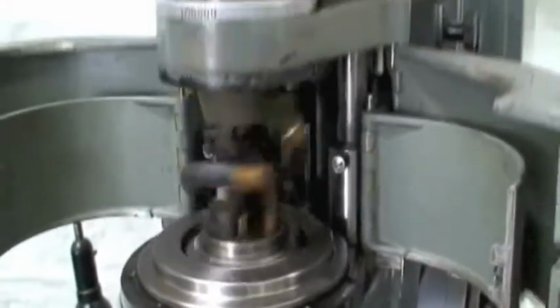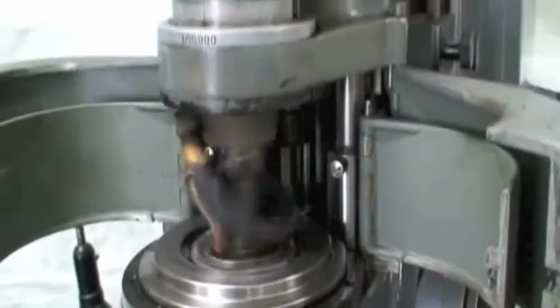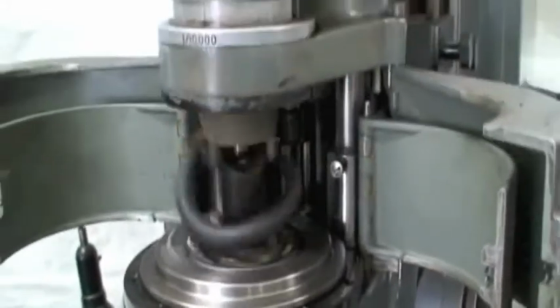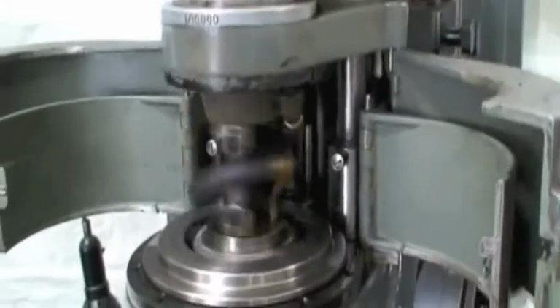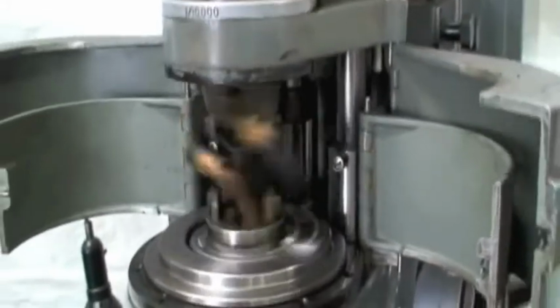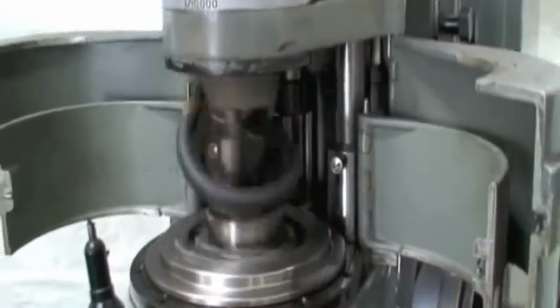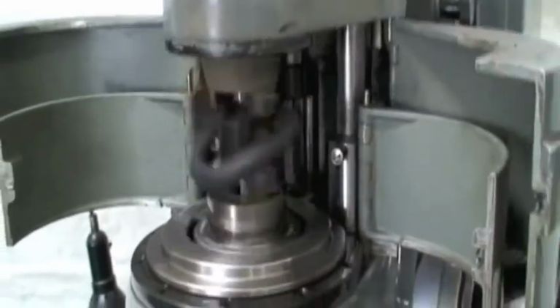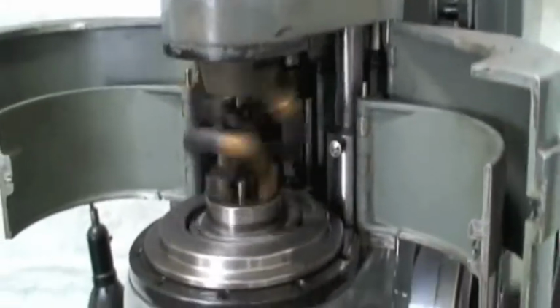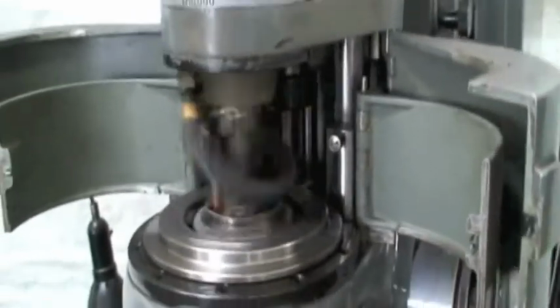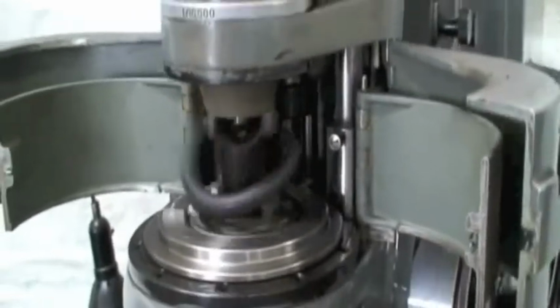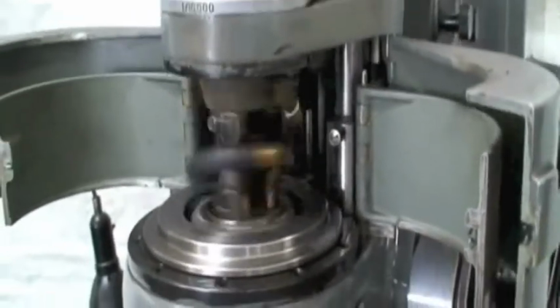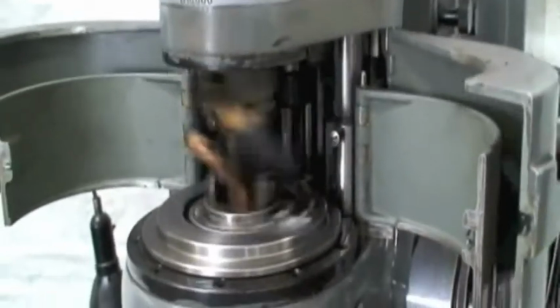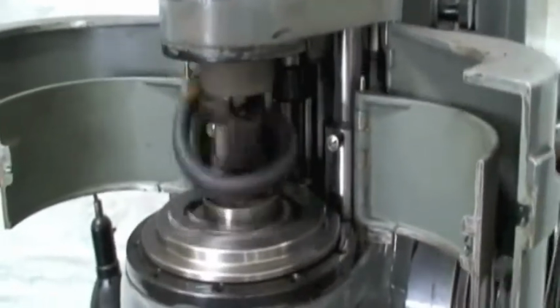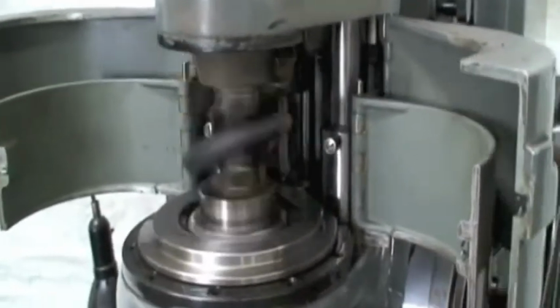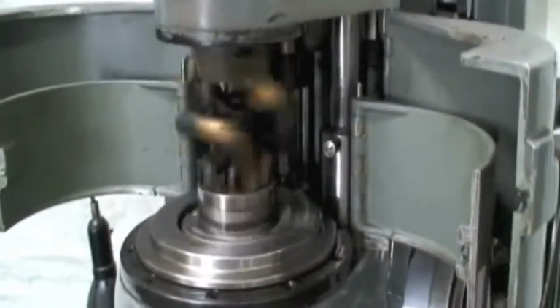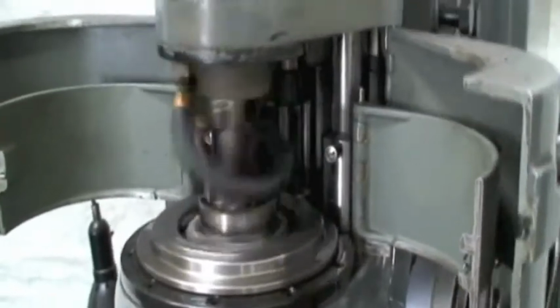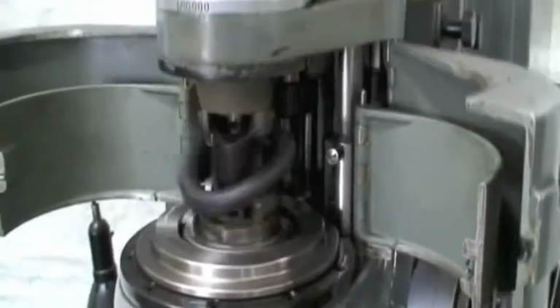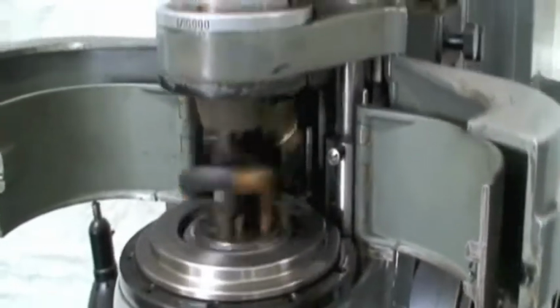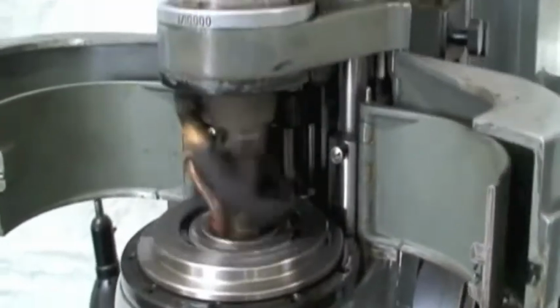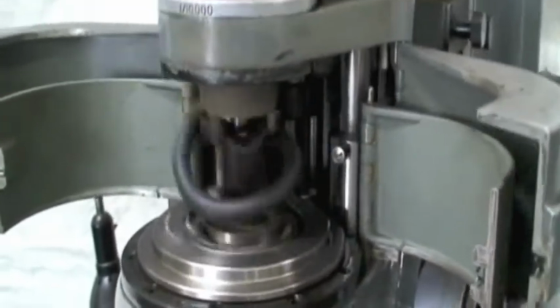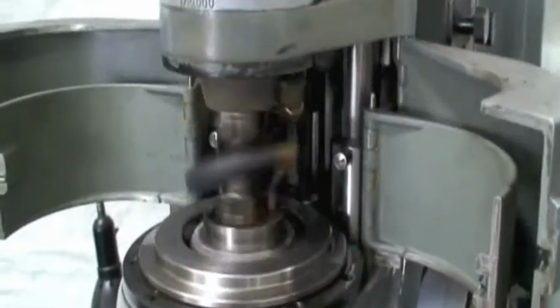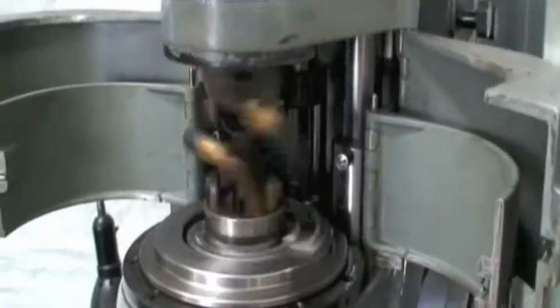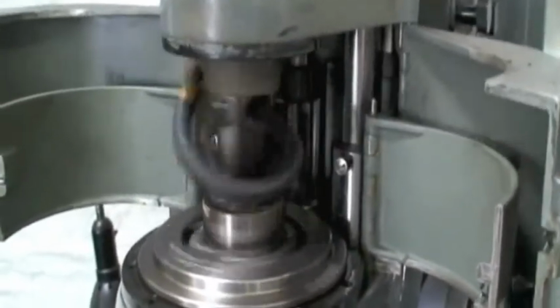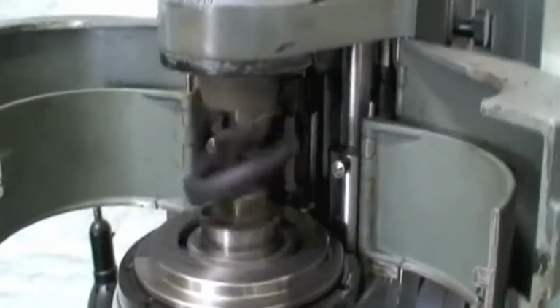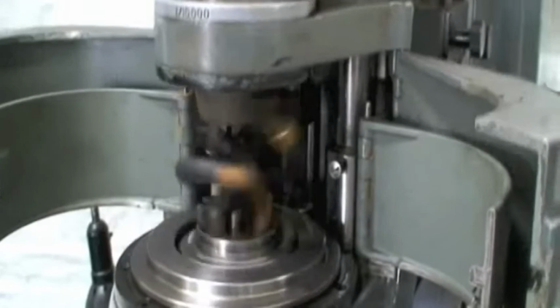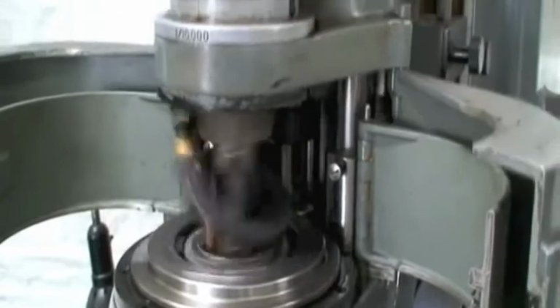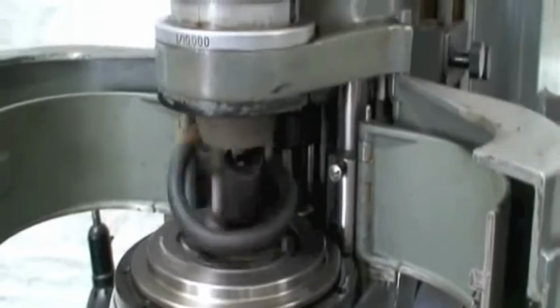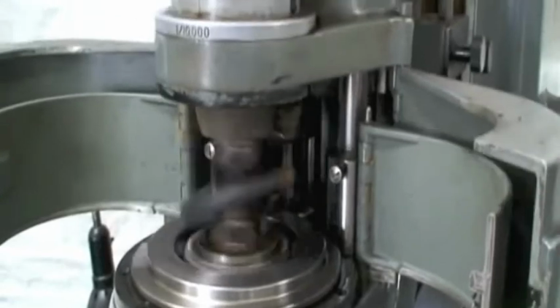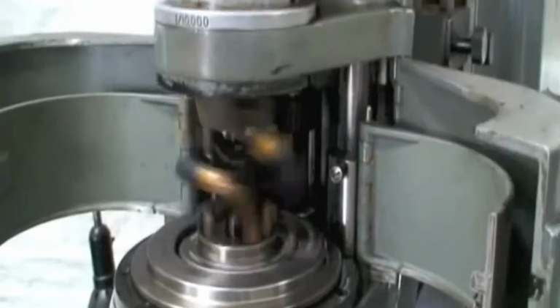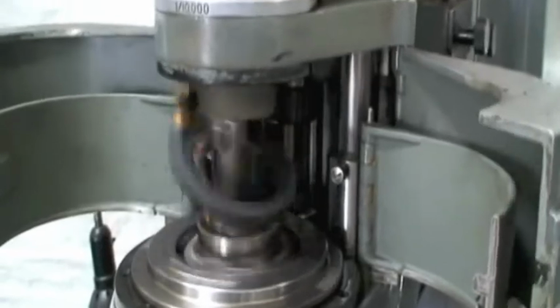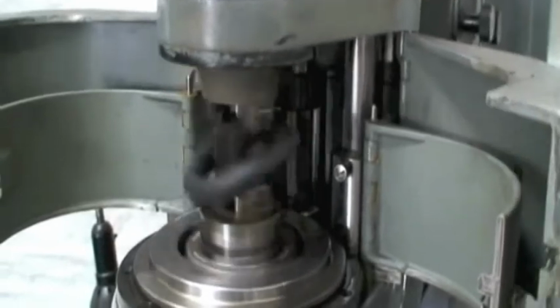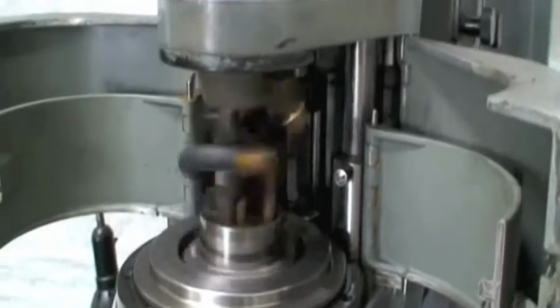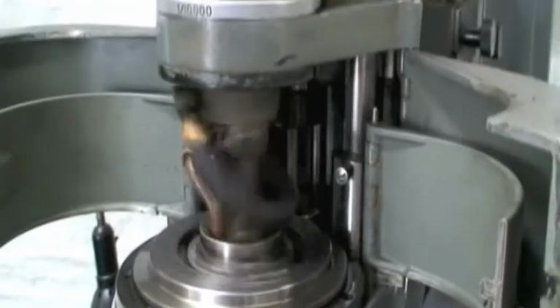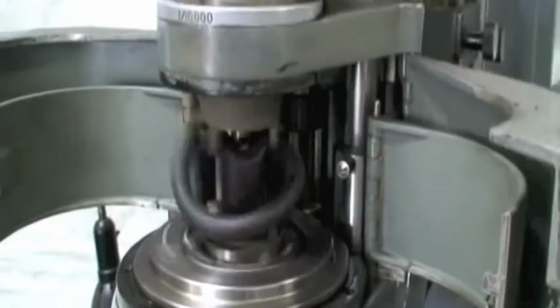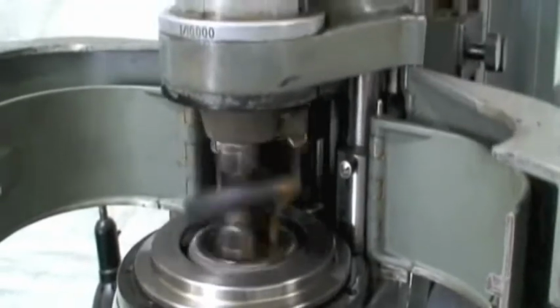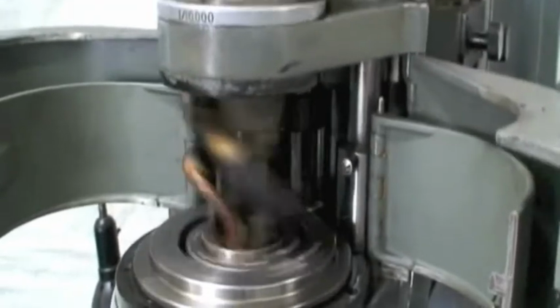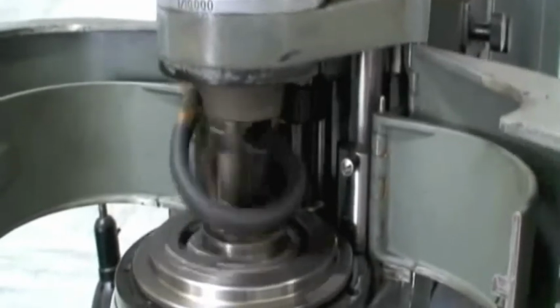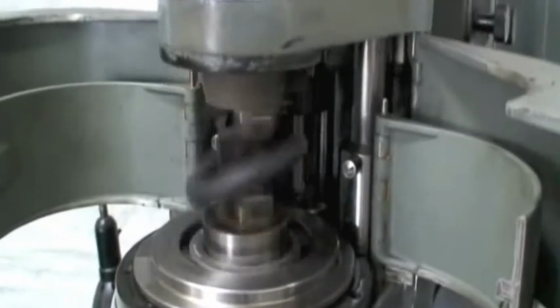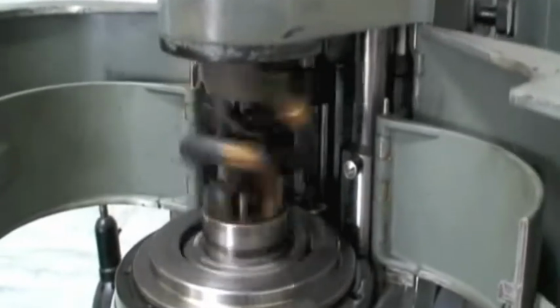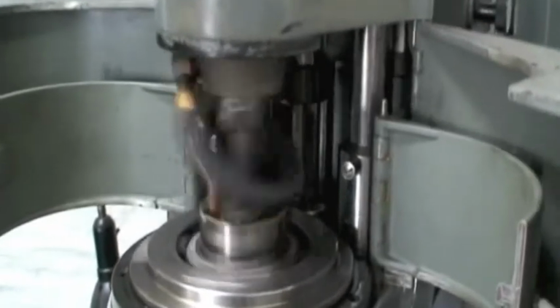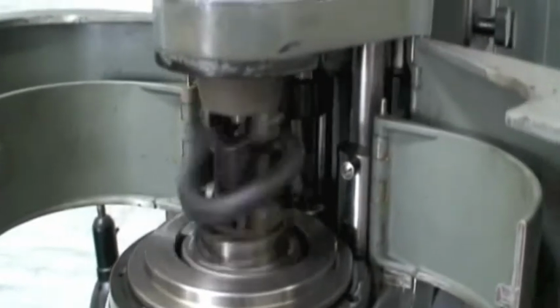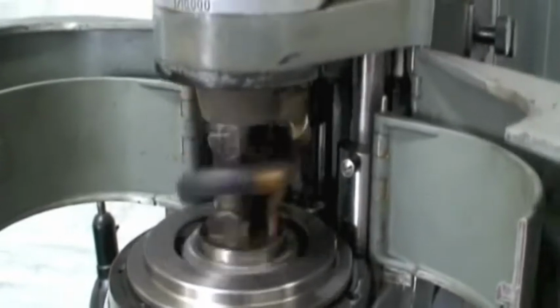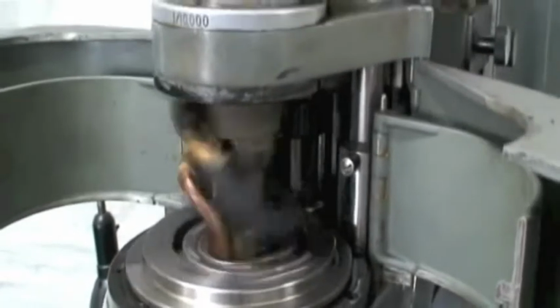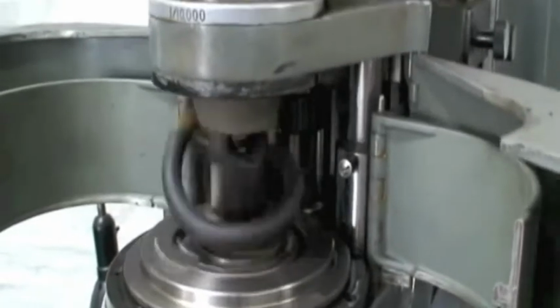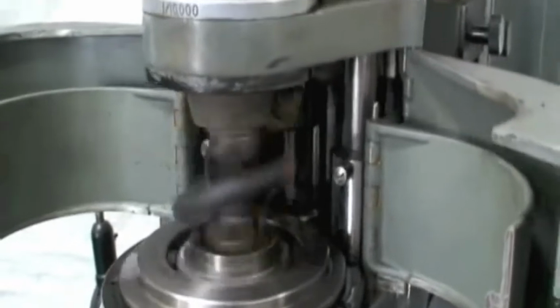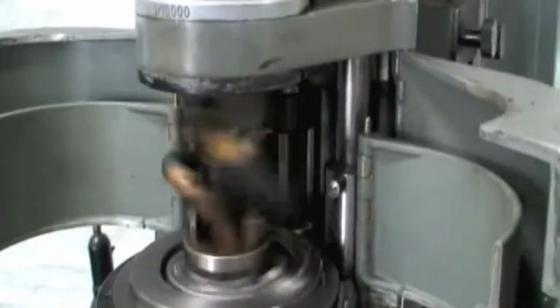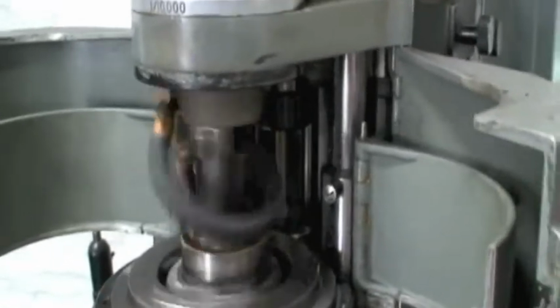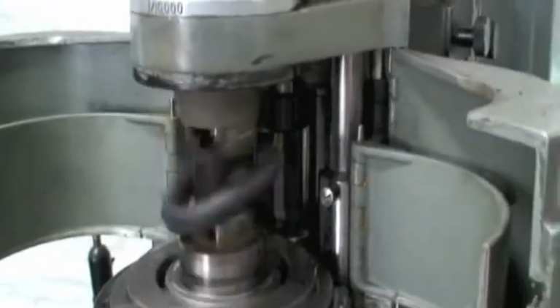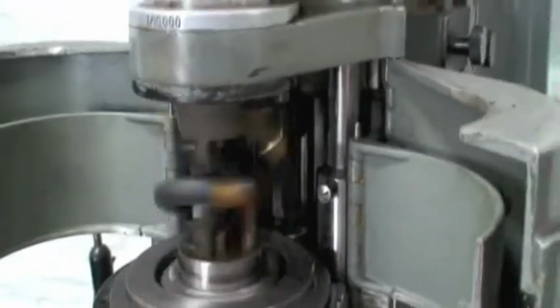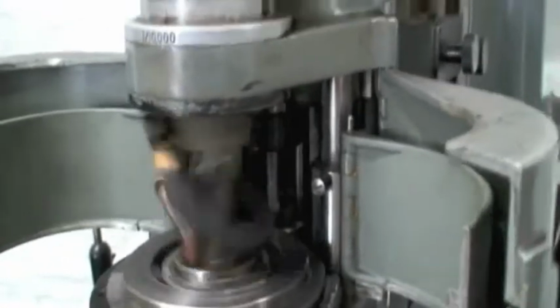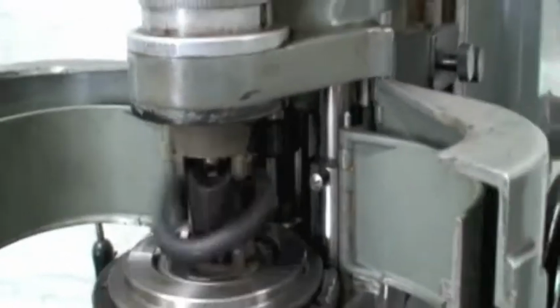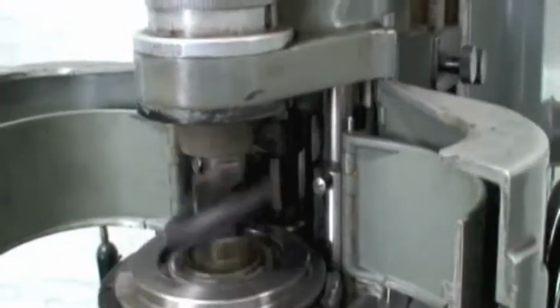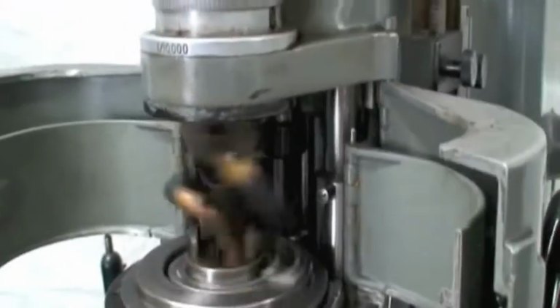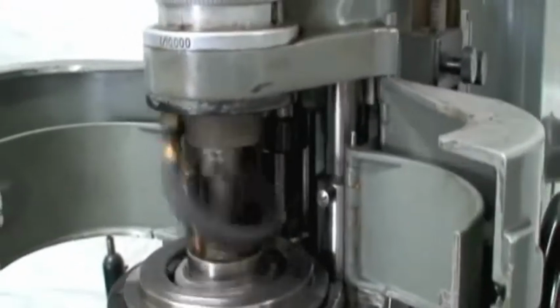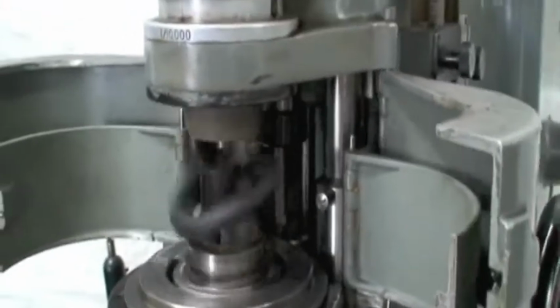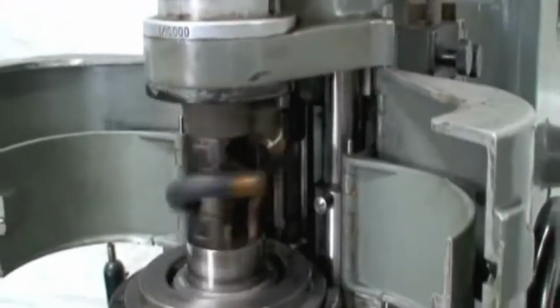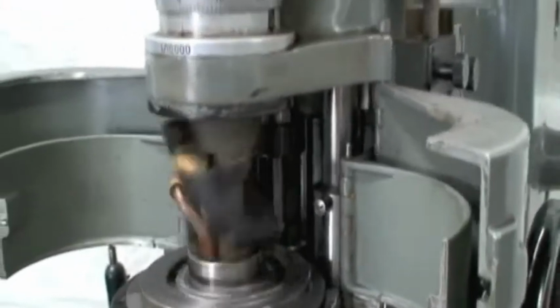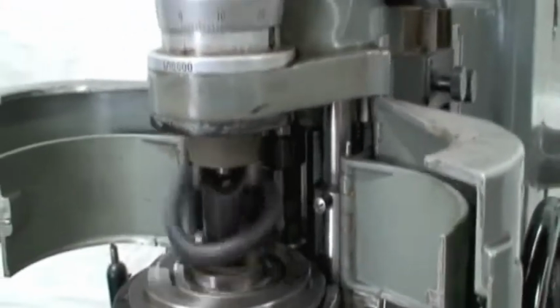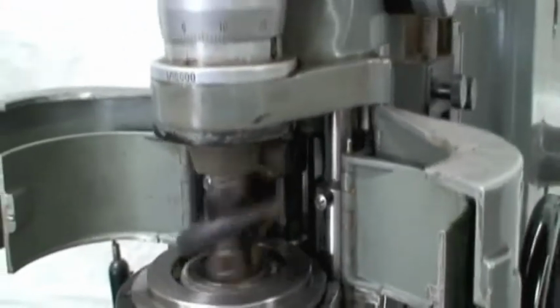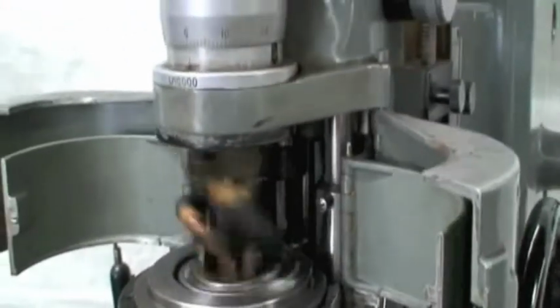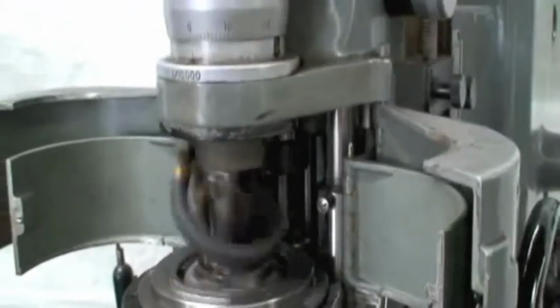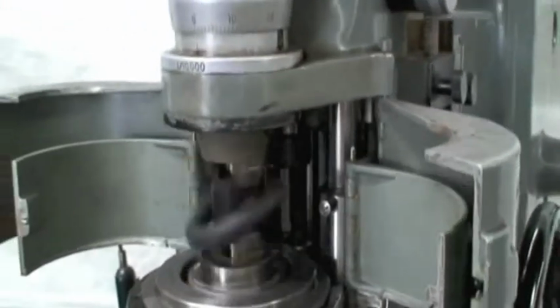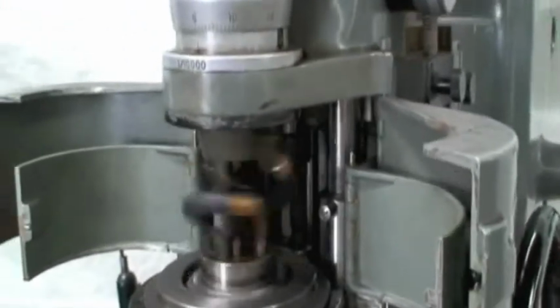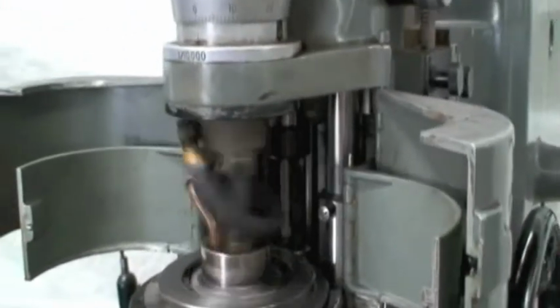I only opened the guards for demonstration purposes, but of course, if you're running the machine, the guards would be left intact.